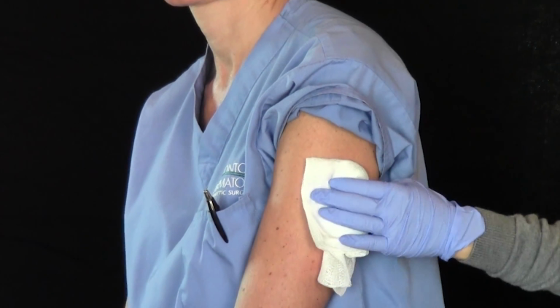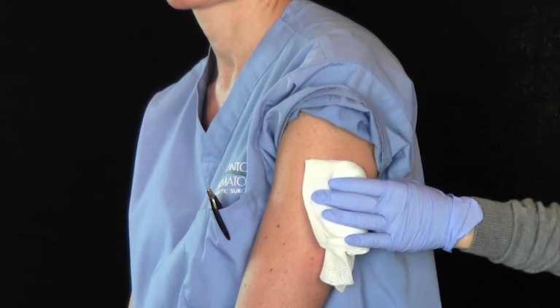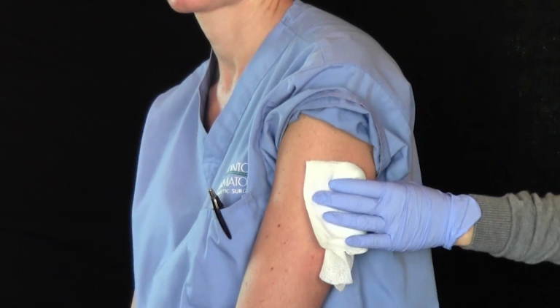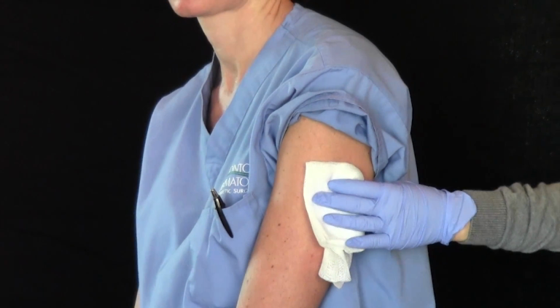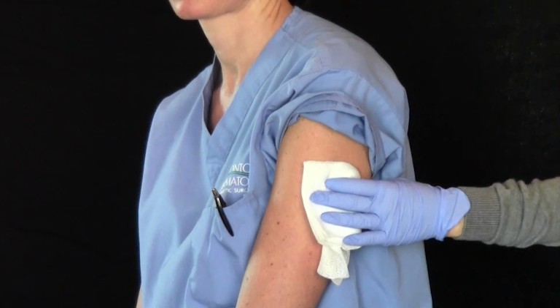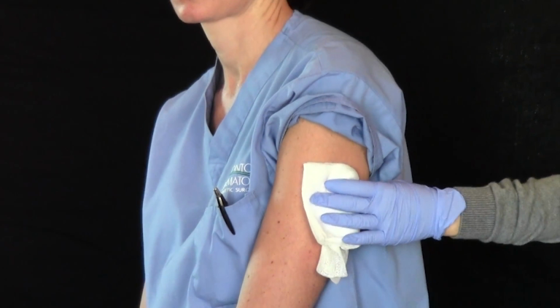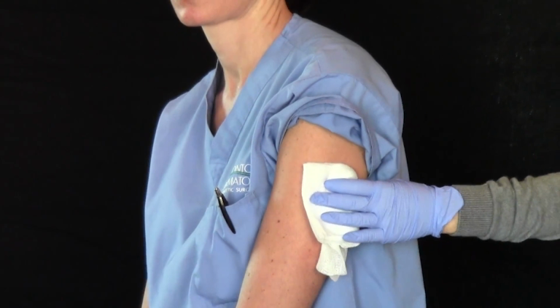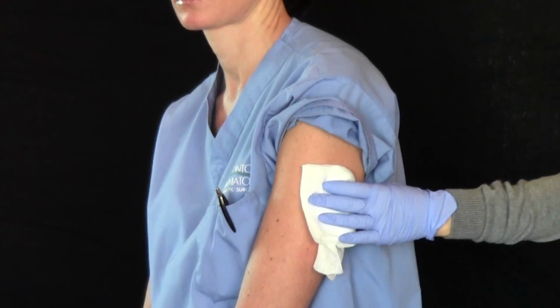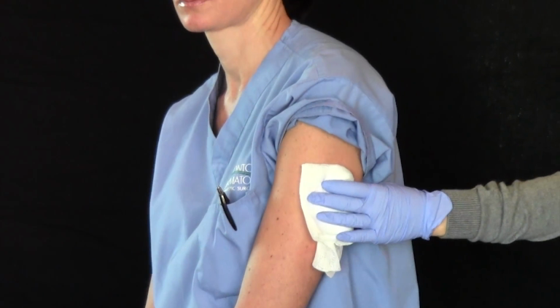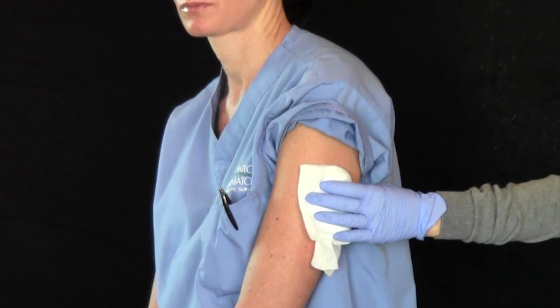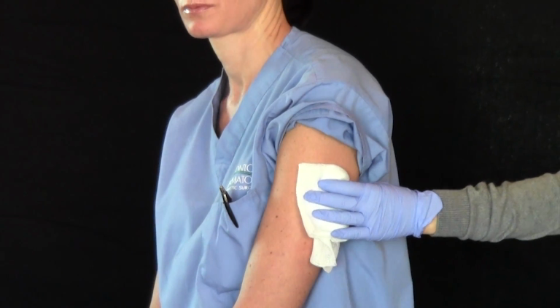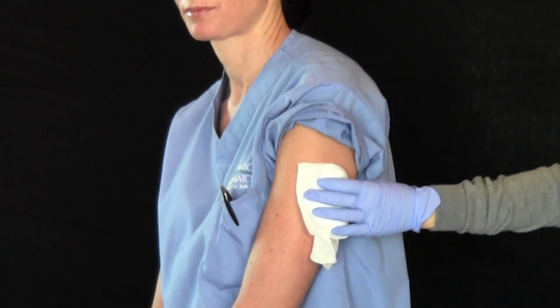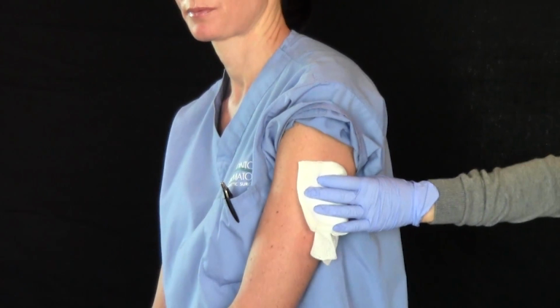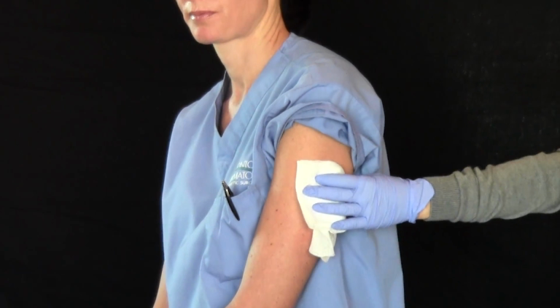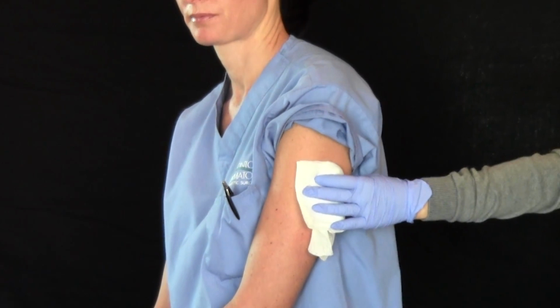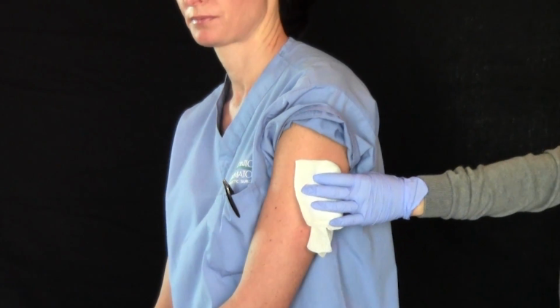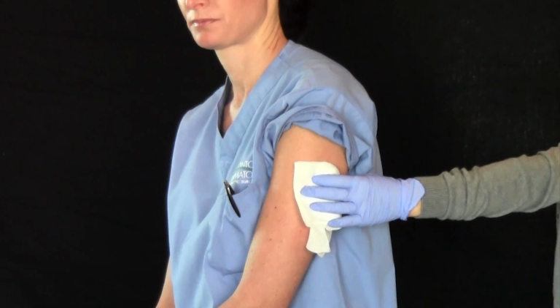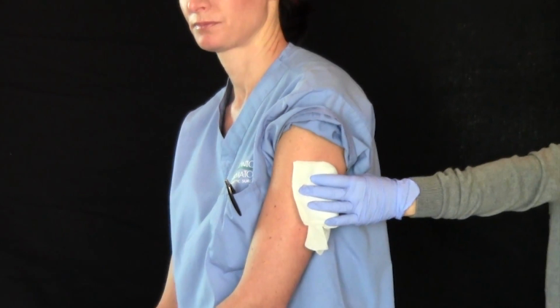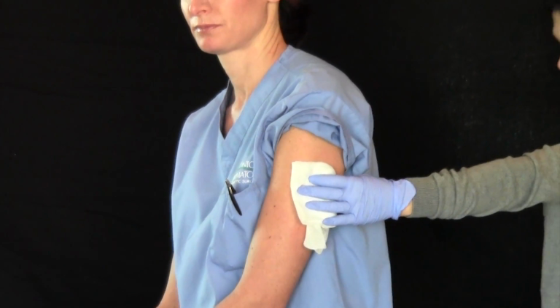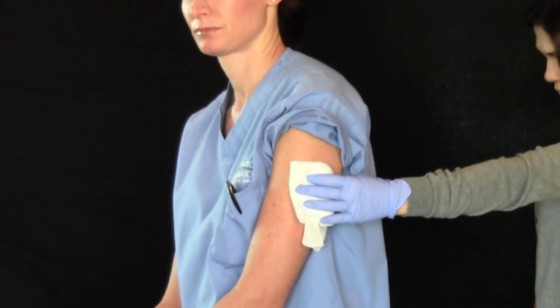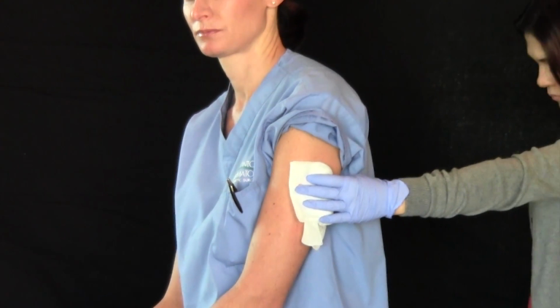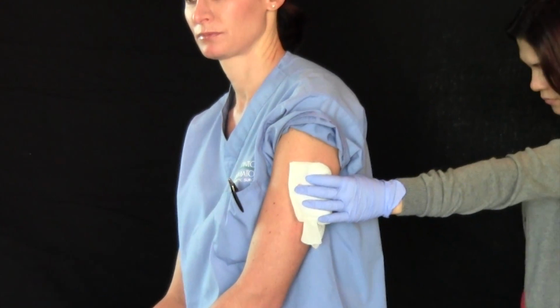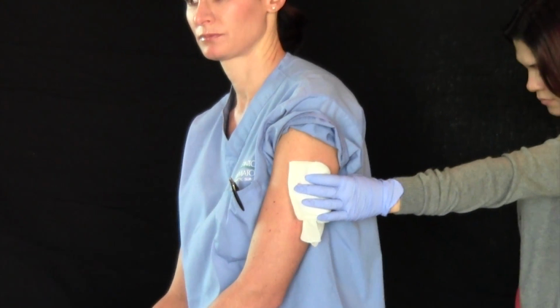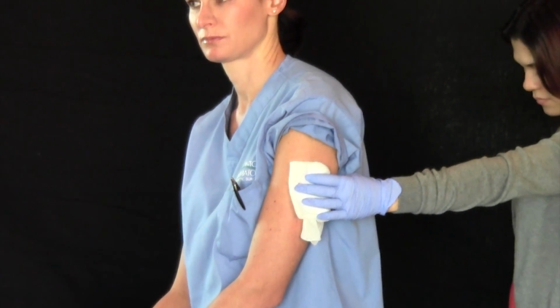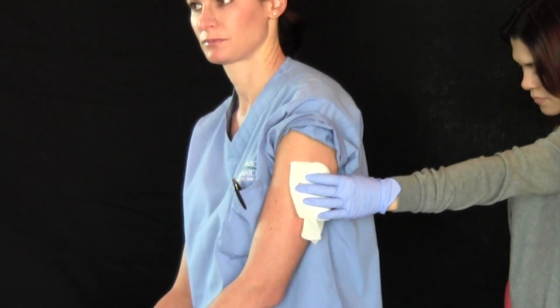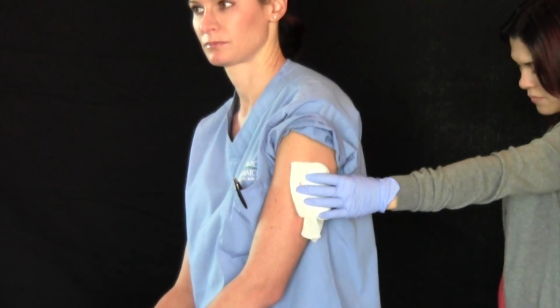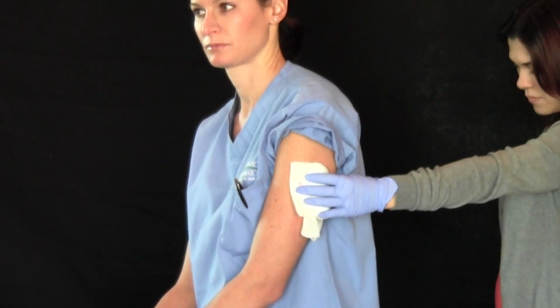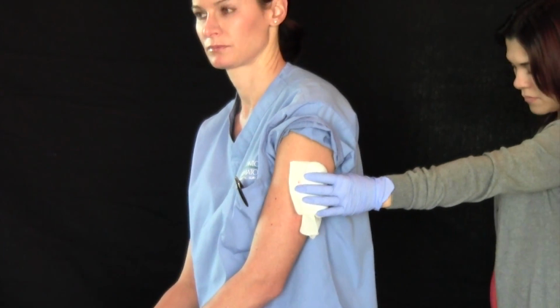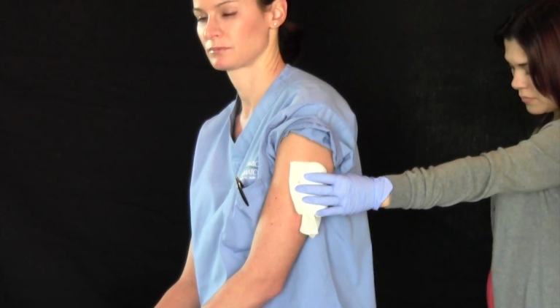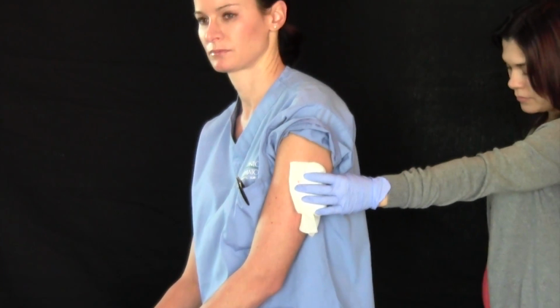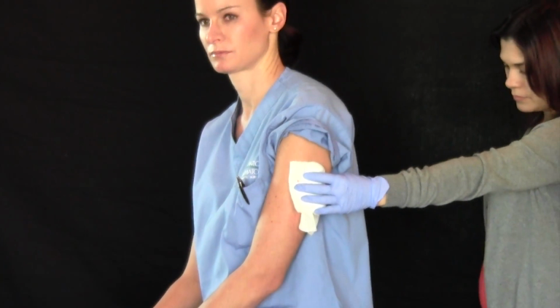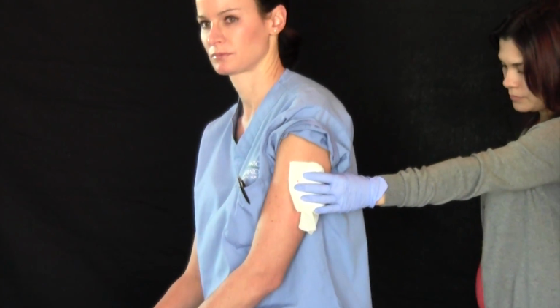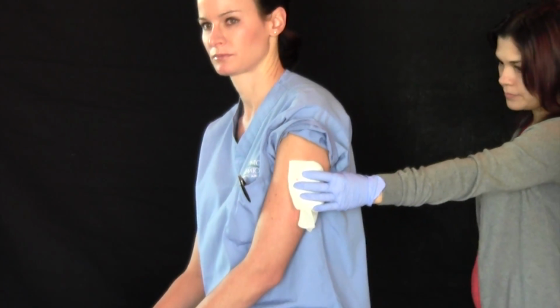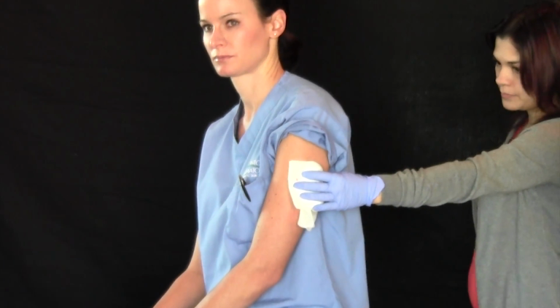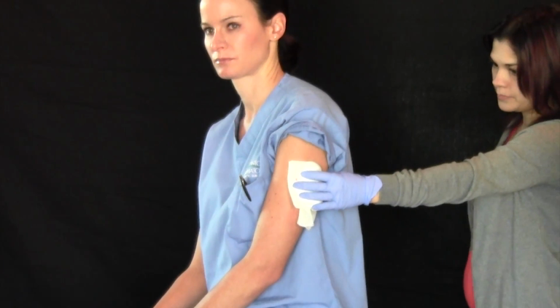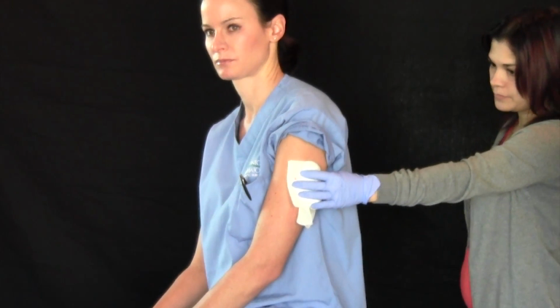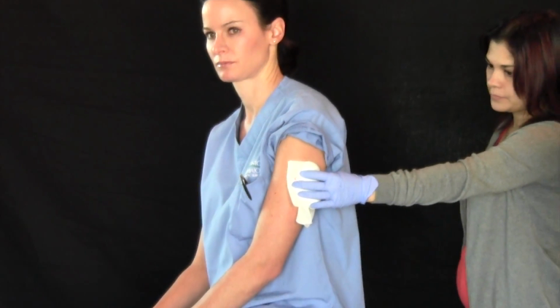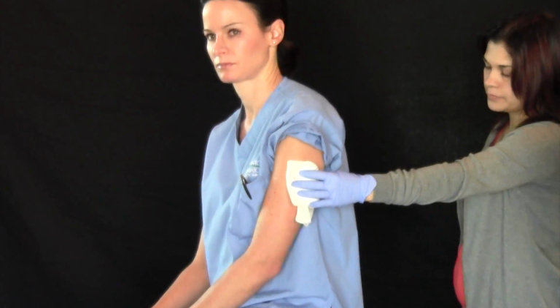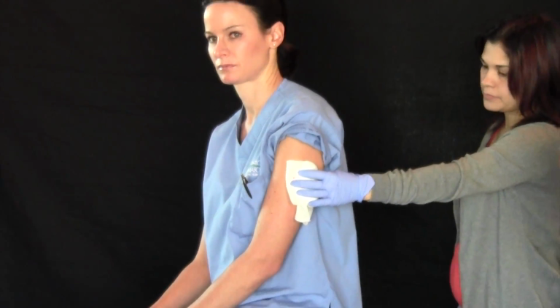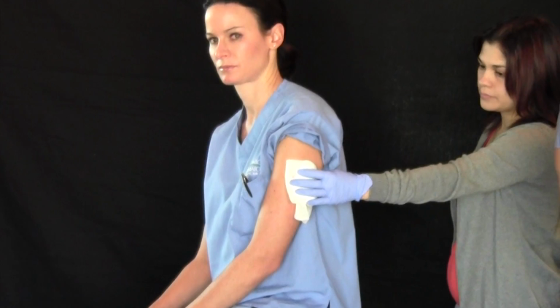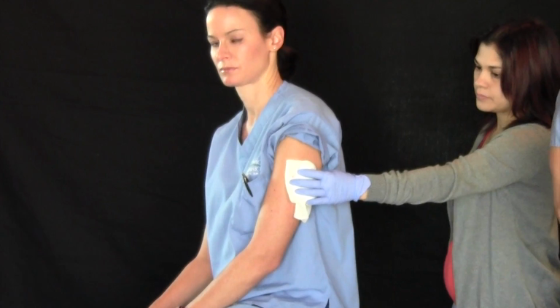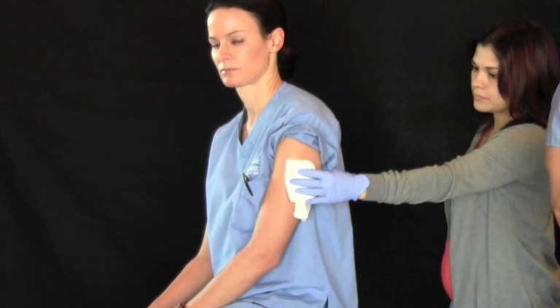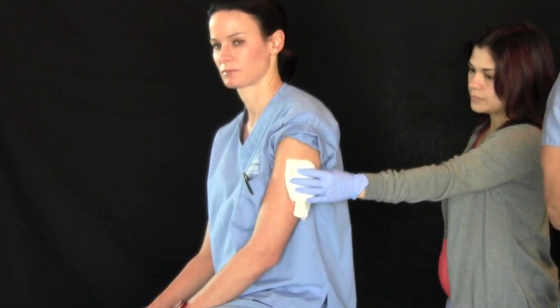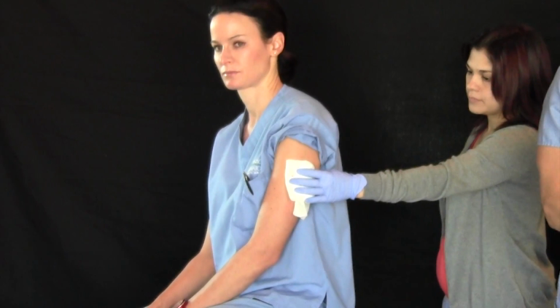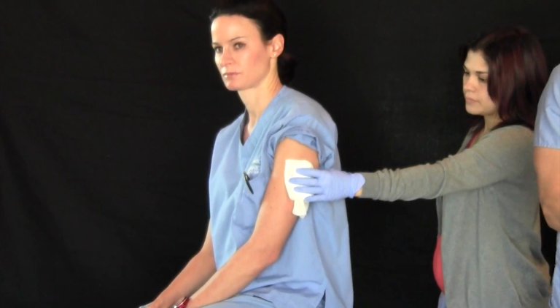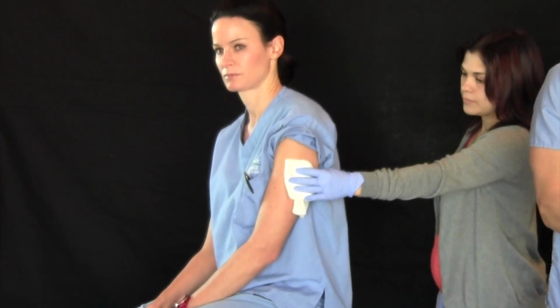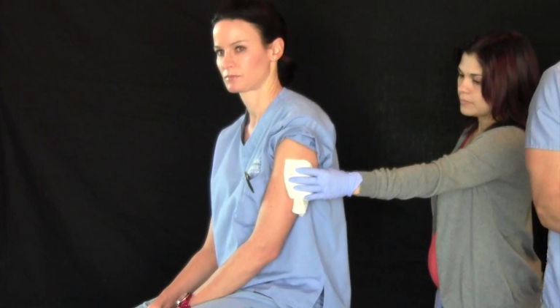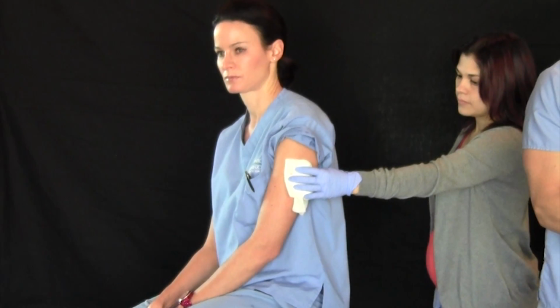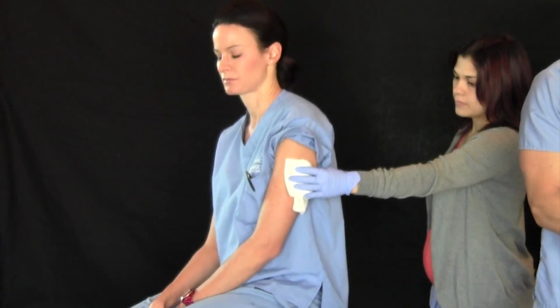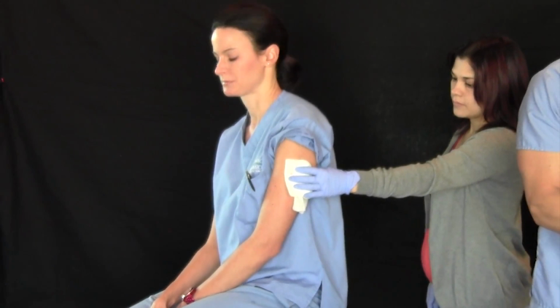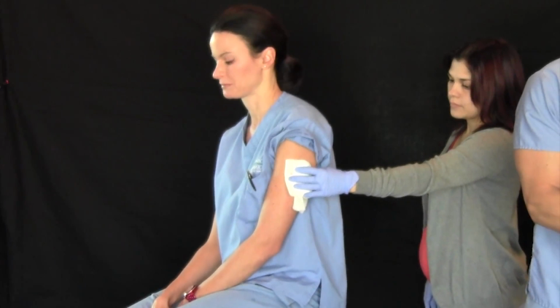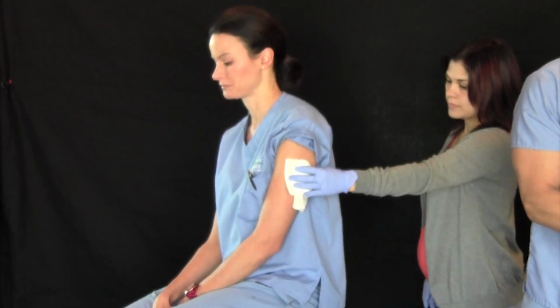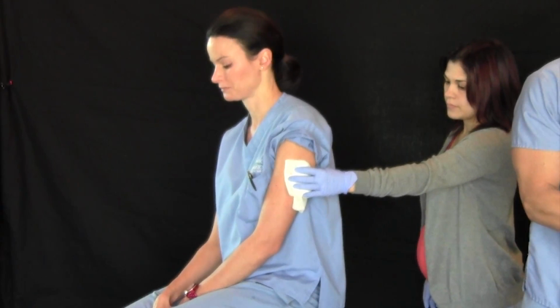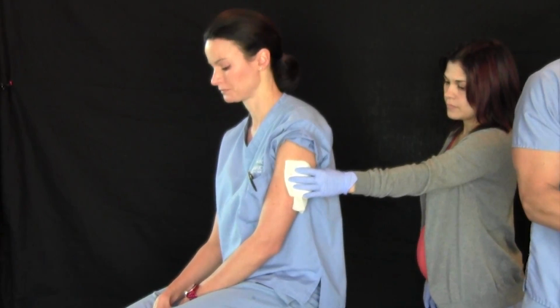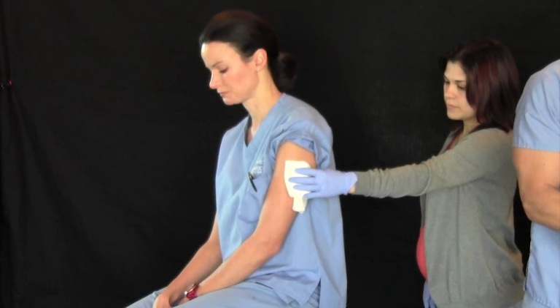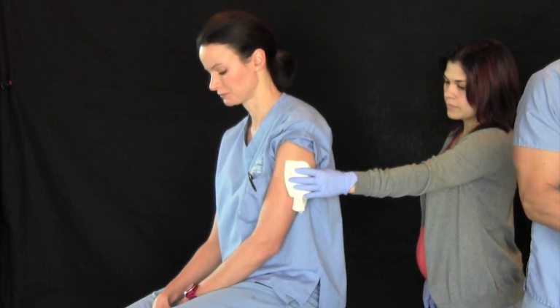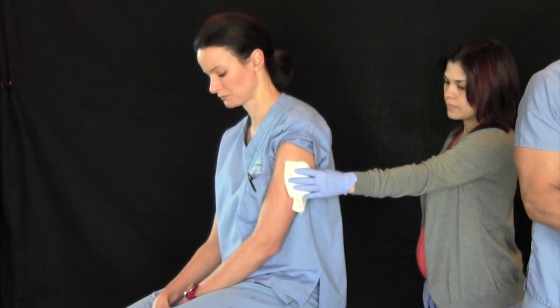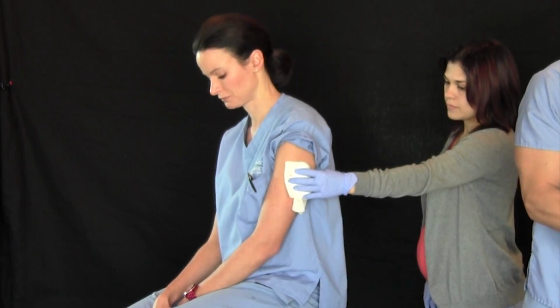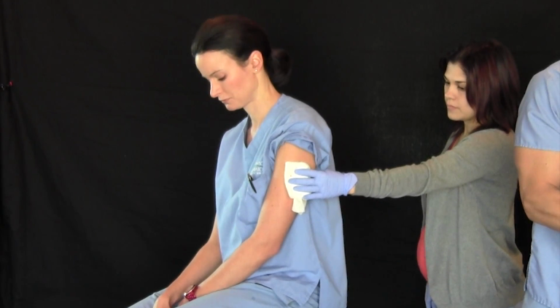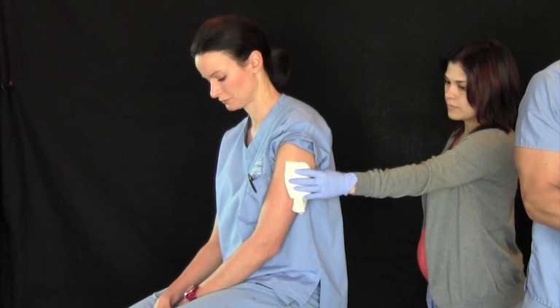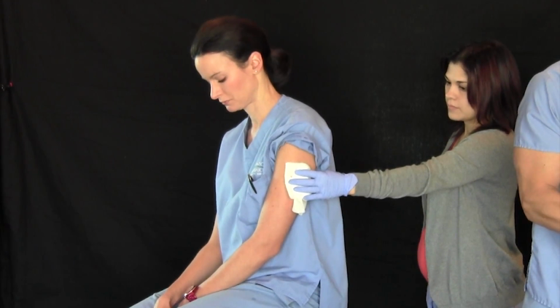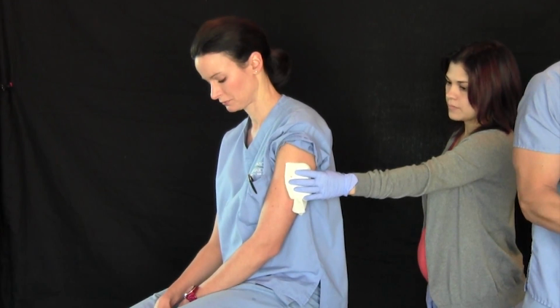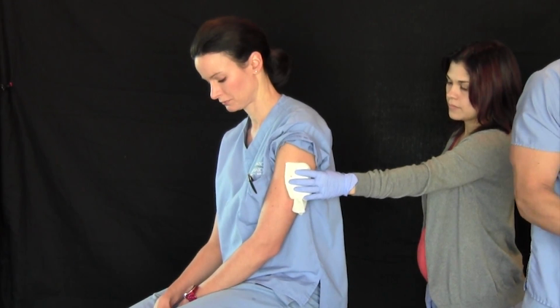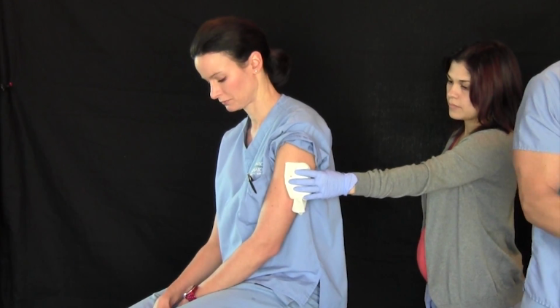Particularly we're looking to see if there's atypia or a melanoma, because those are serious lesions that can be life threatening.